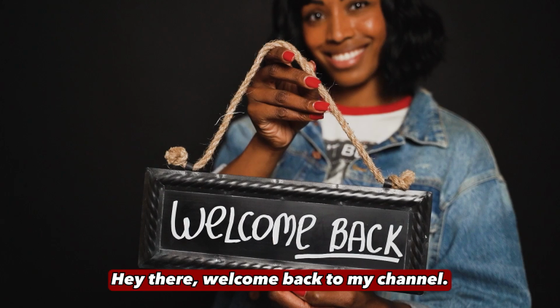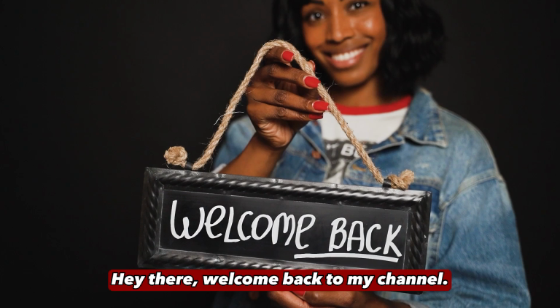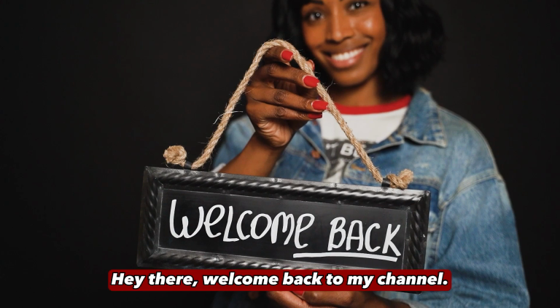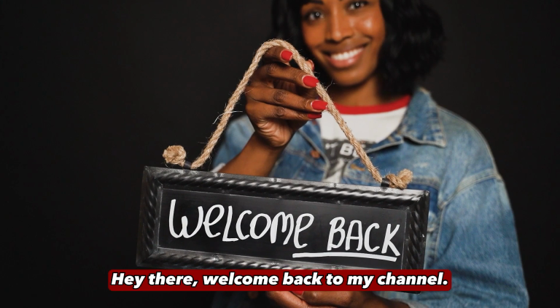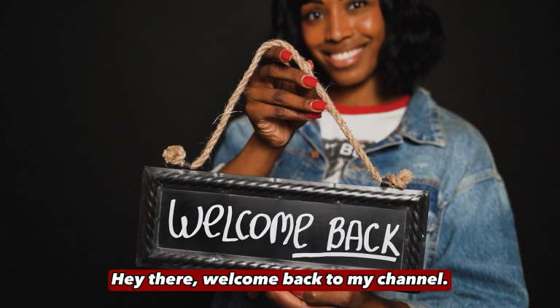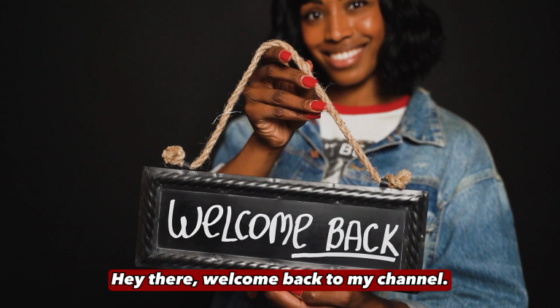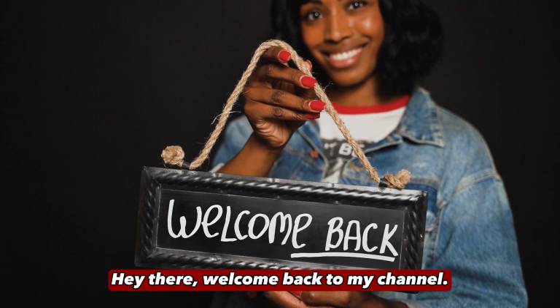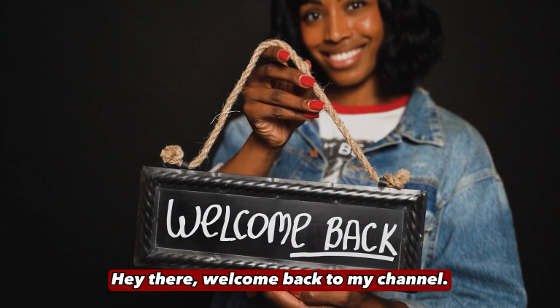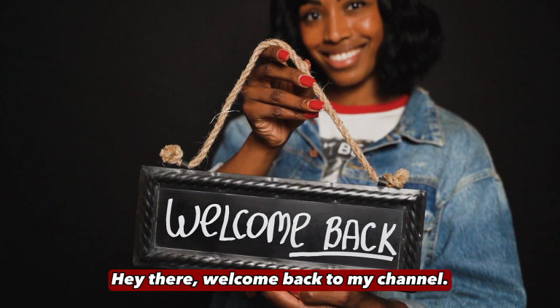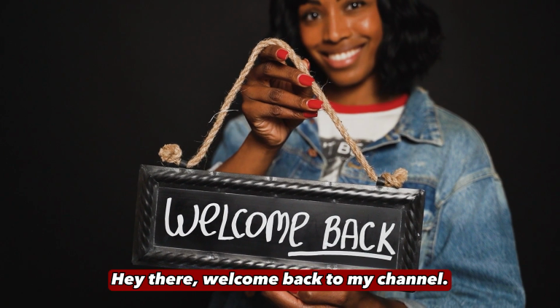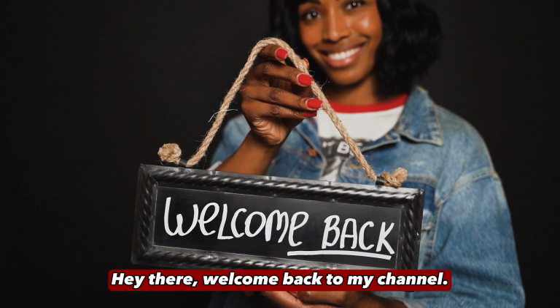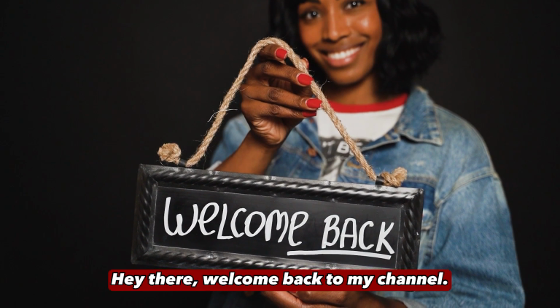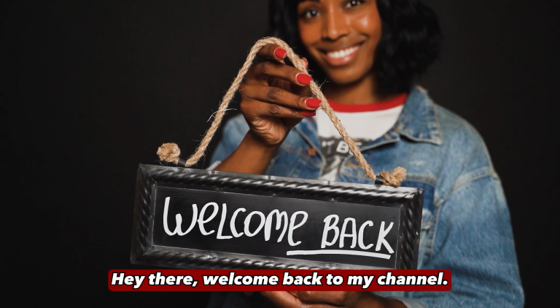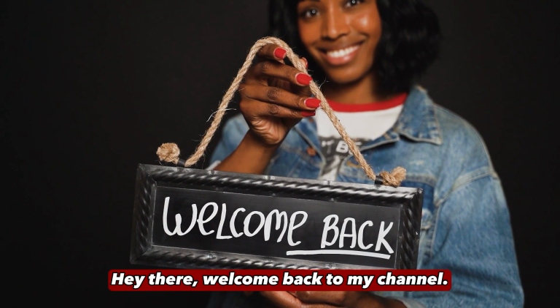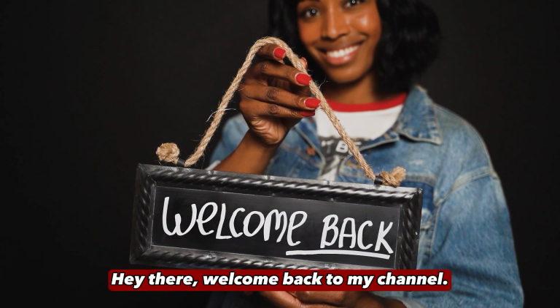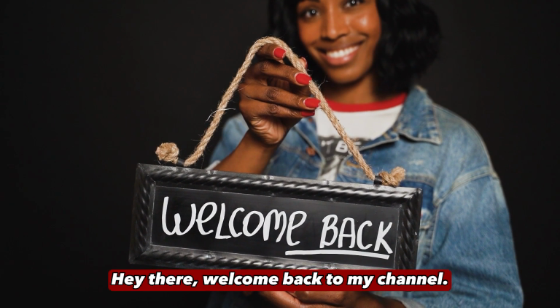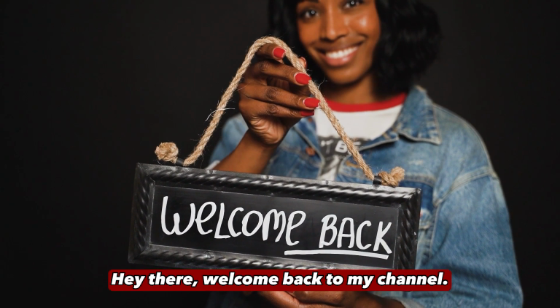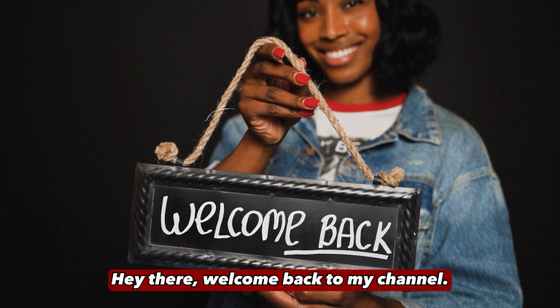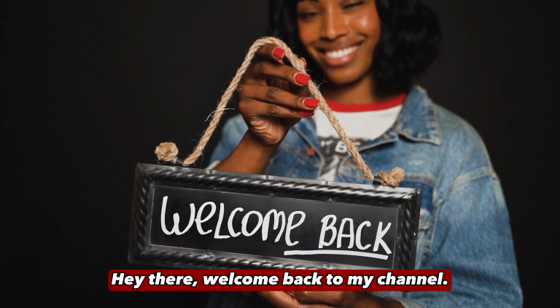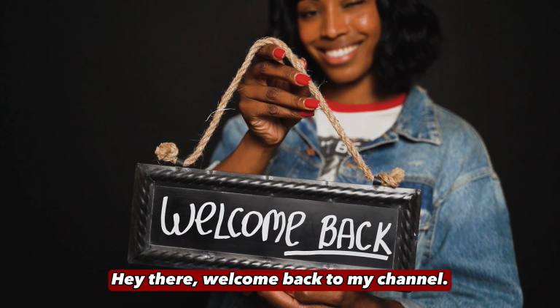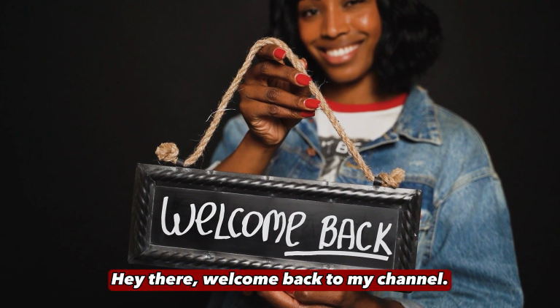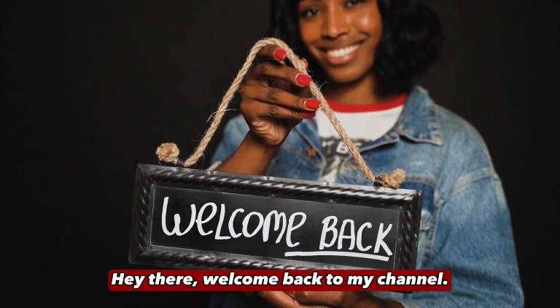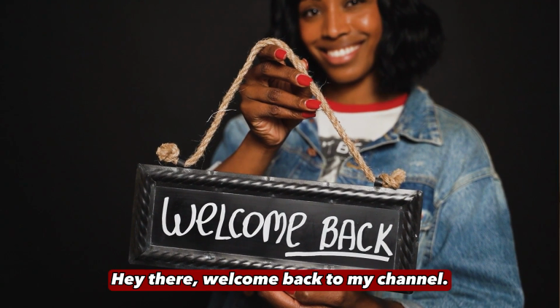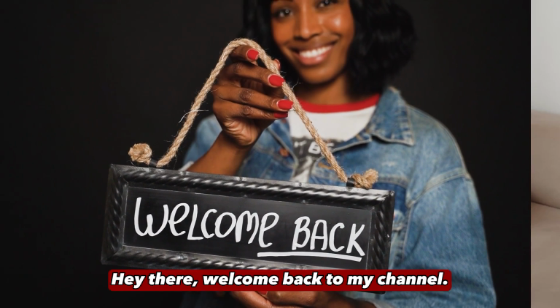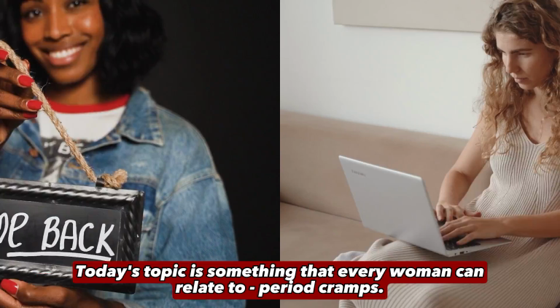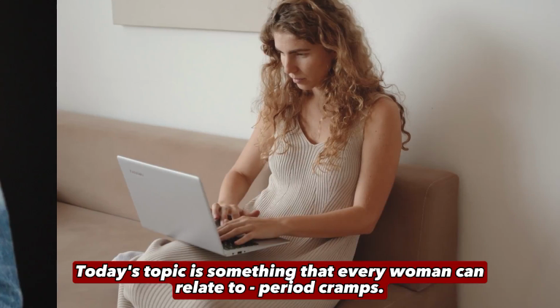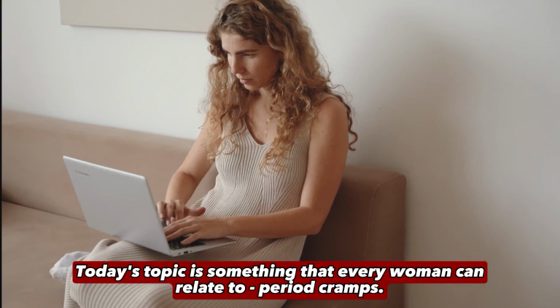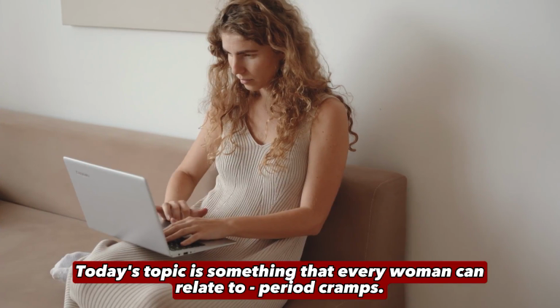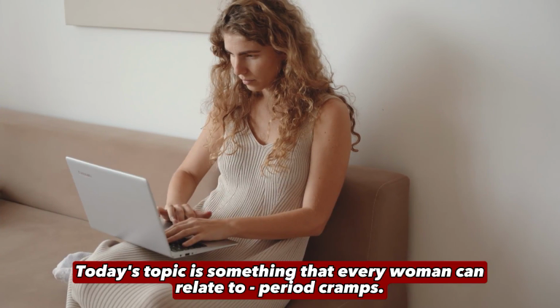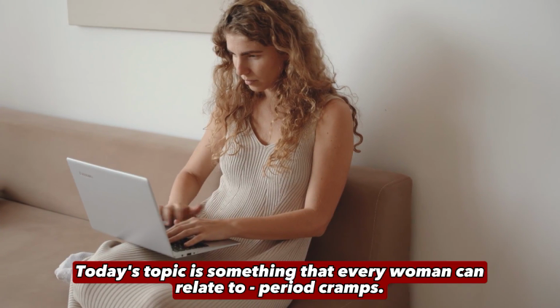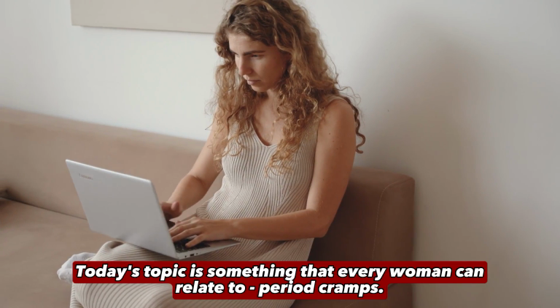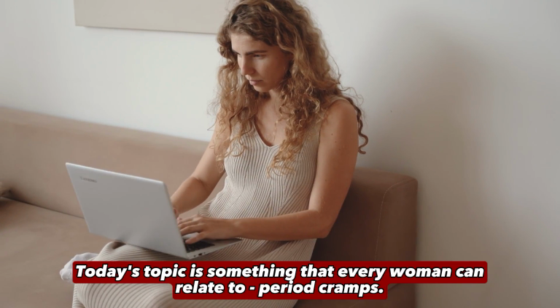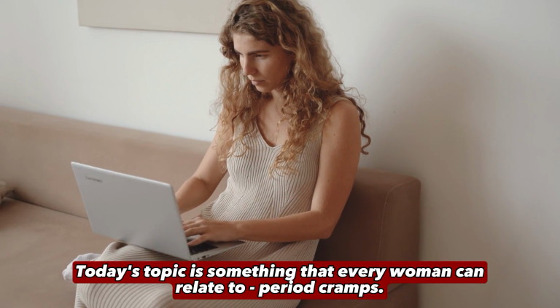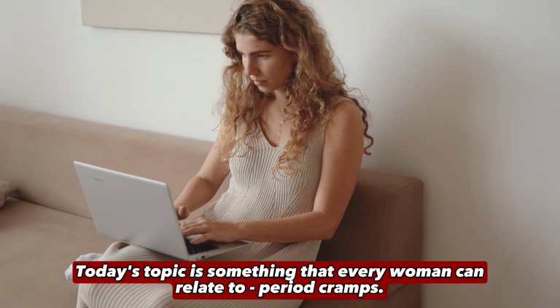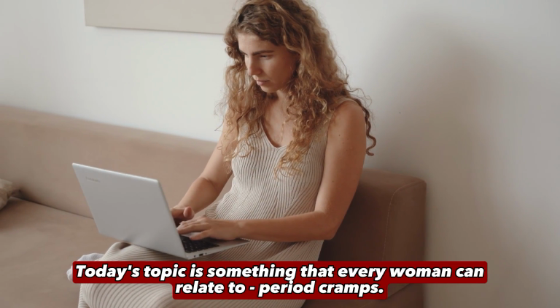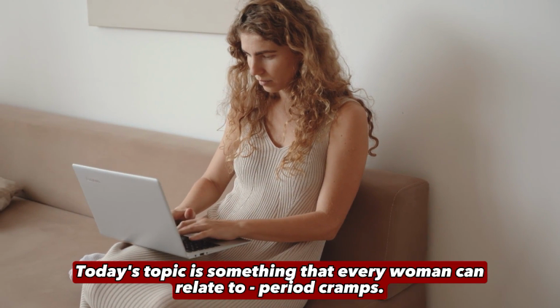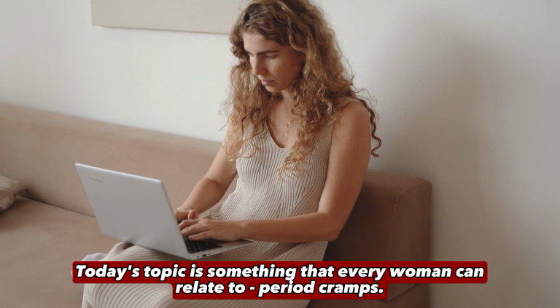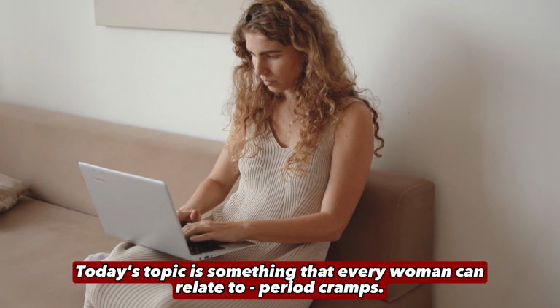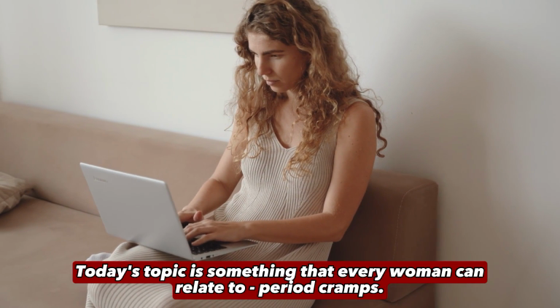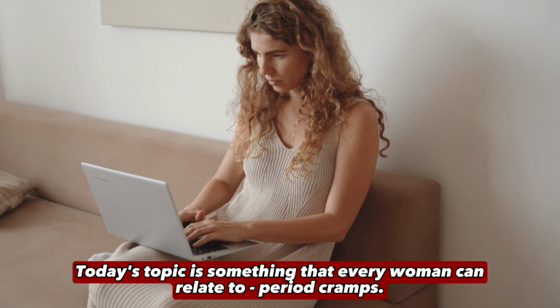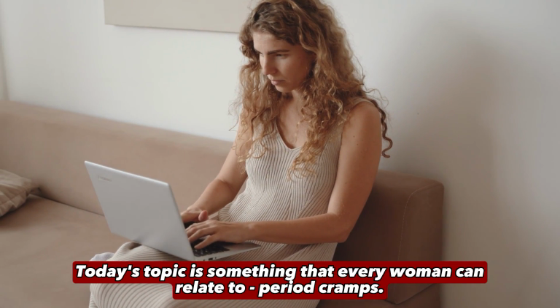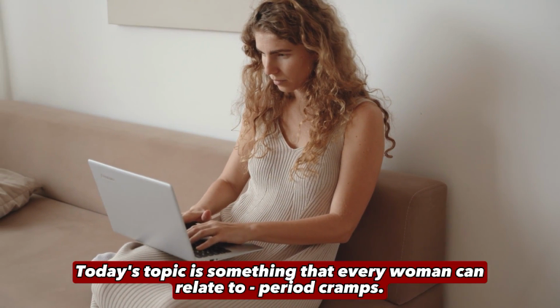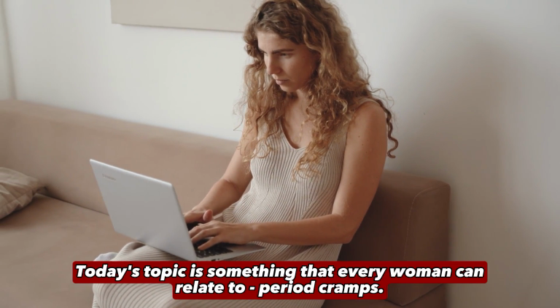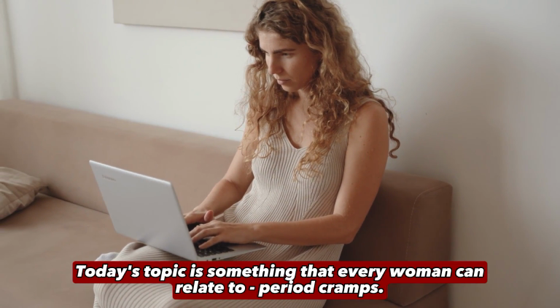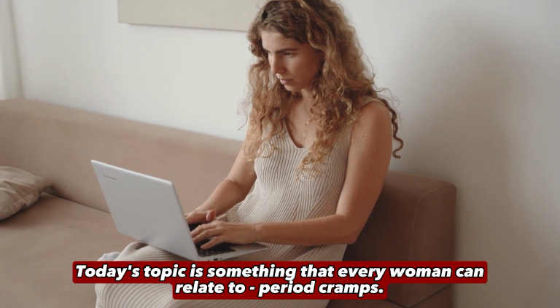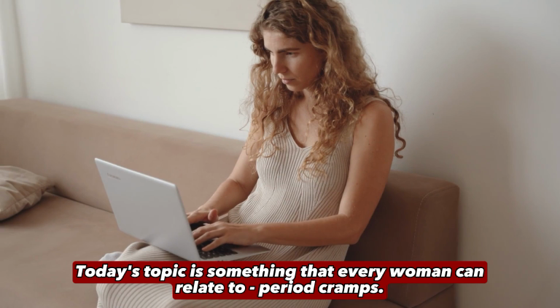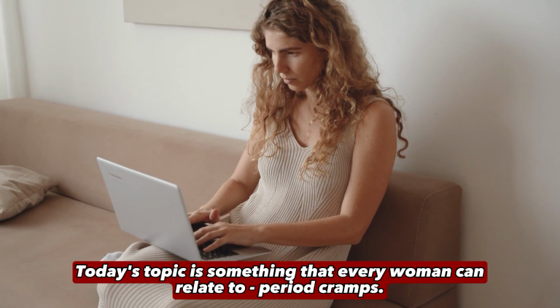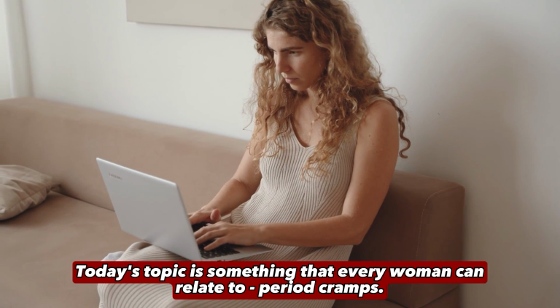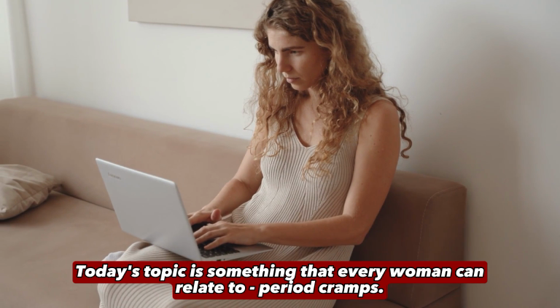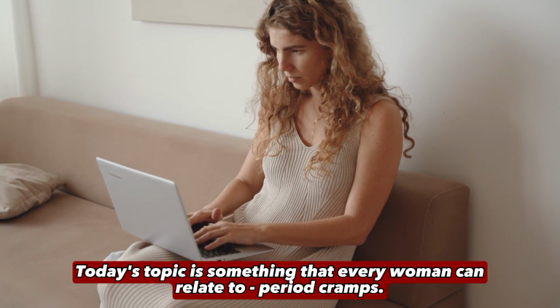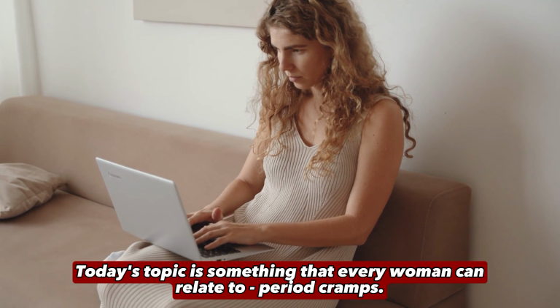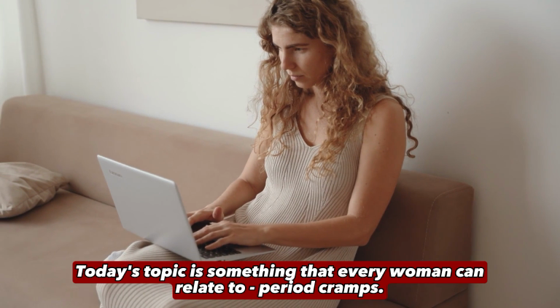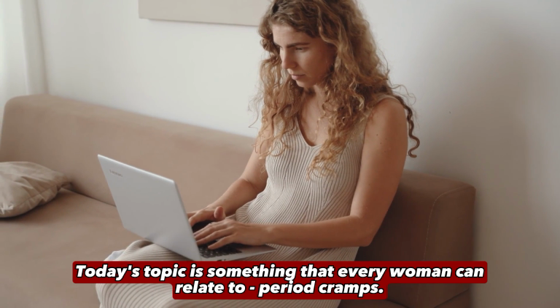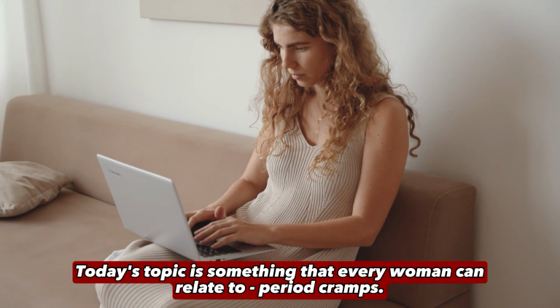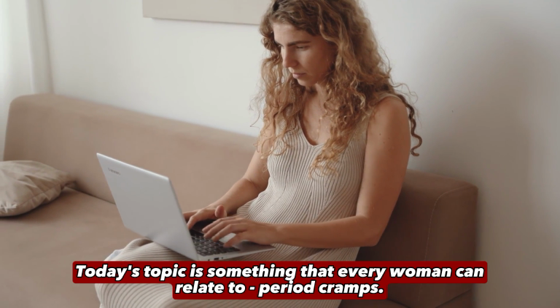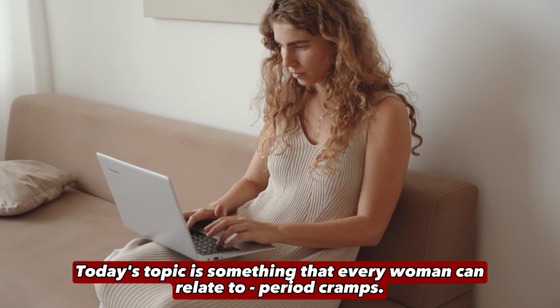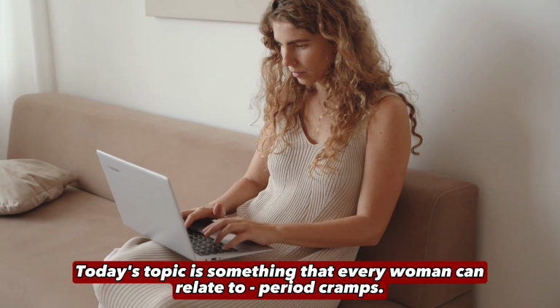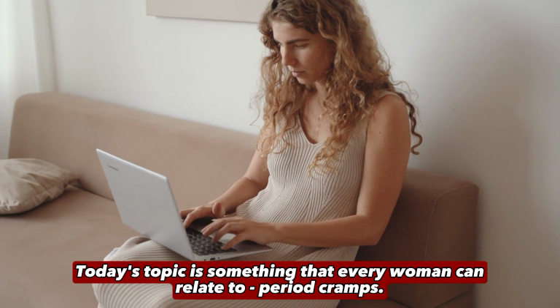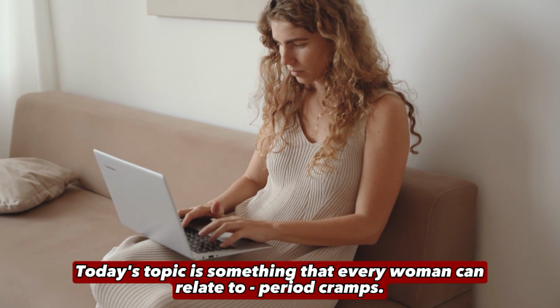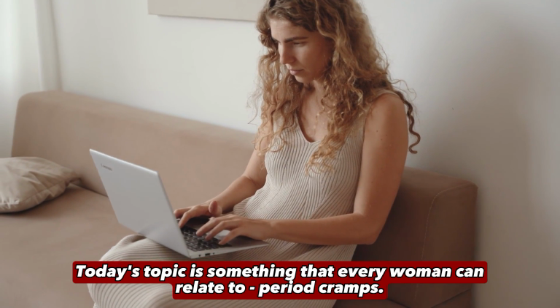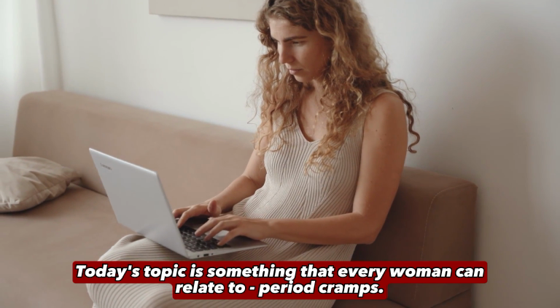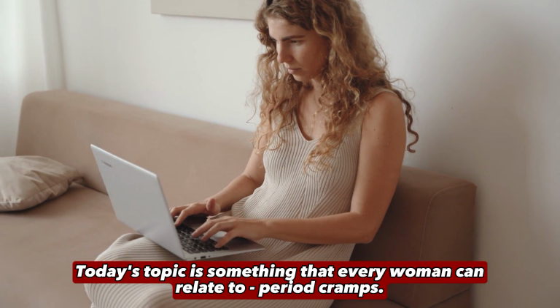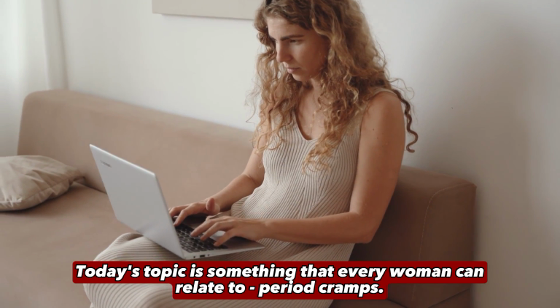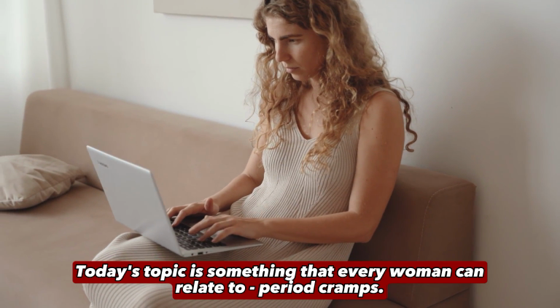Hey there, welcome back to my channel. Today's topic is something that every woman can relate to: period cramps.